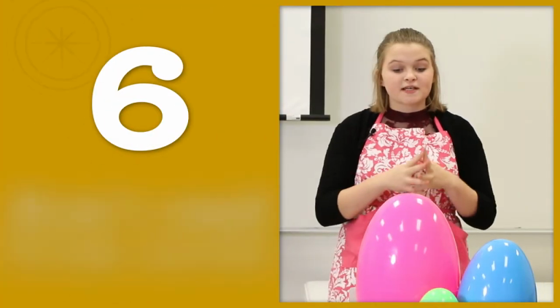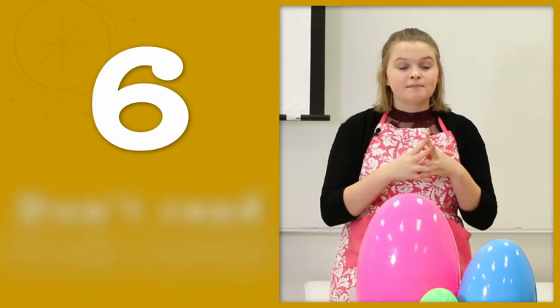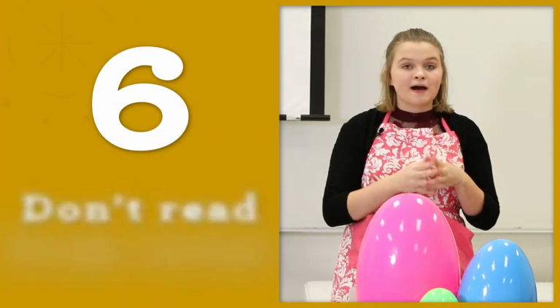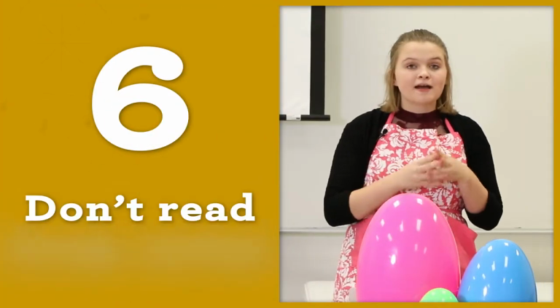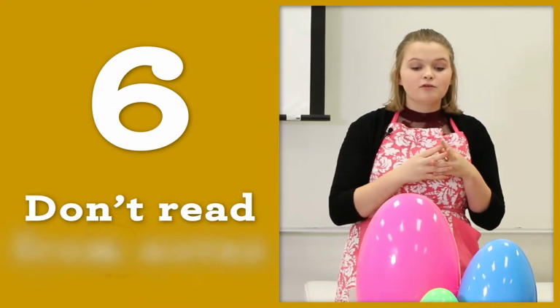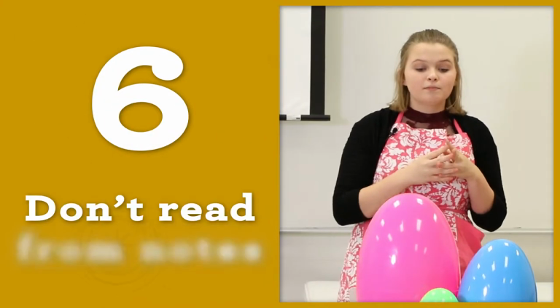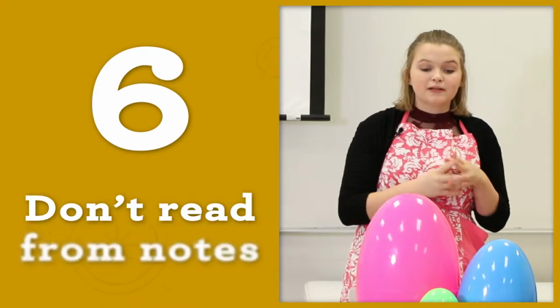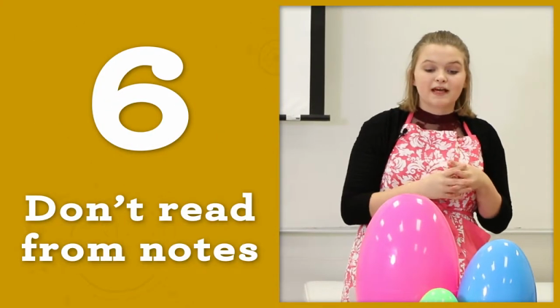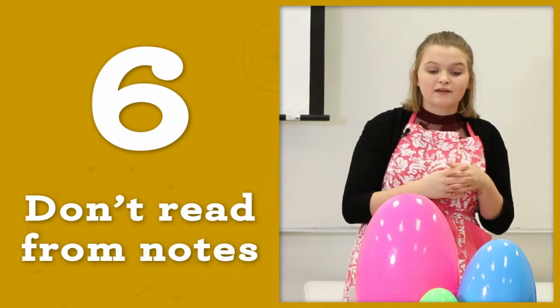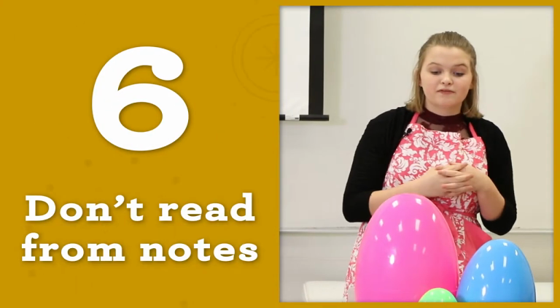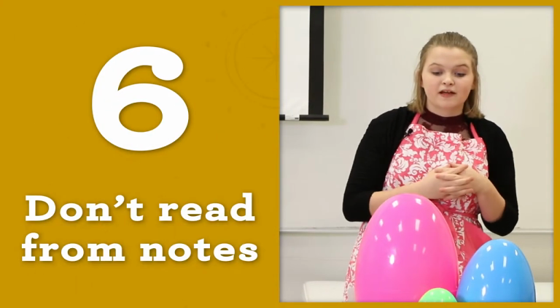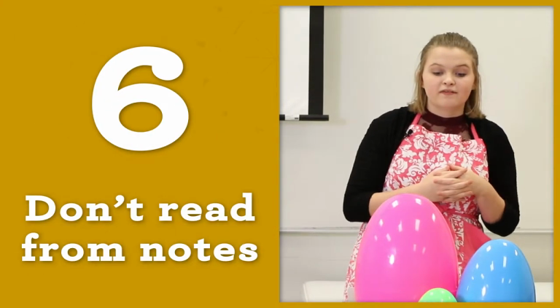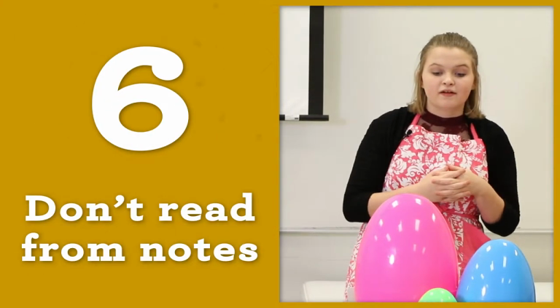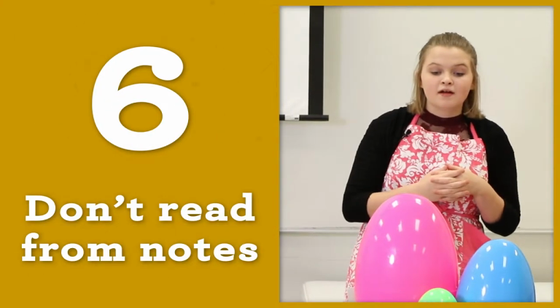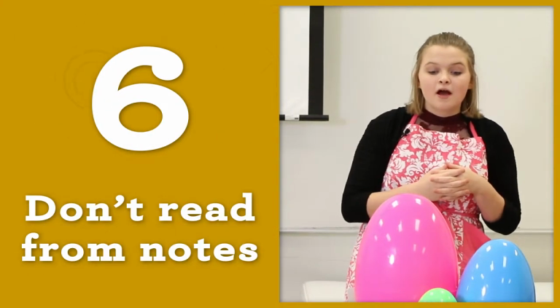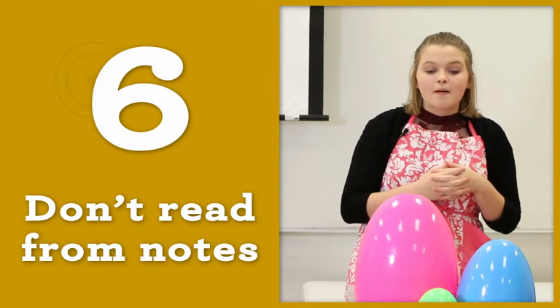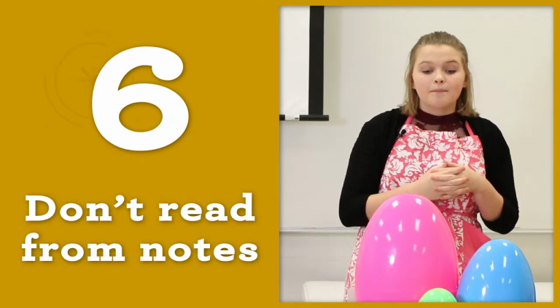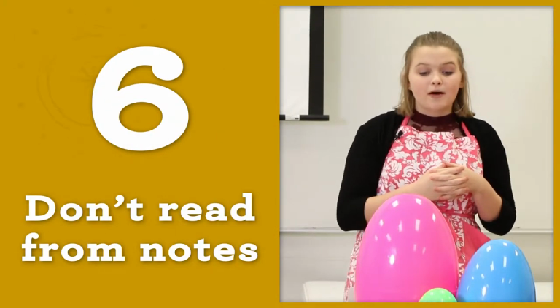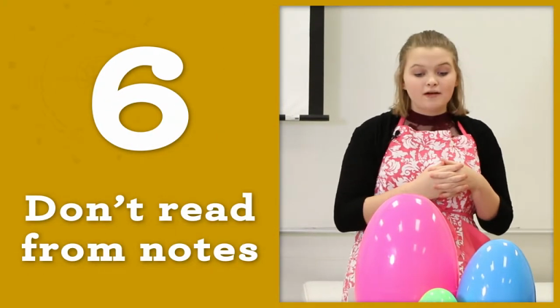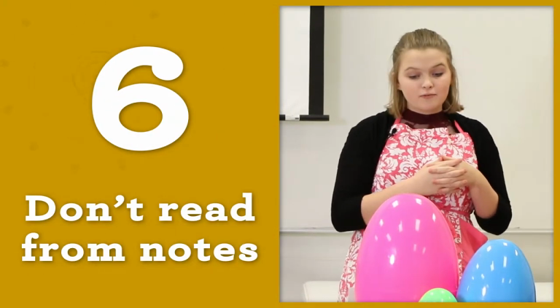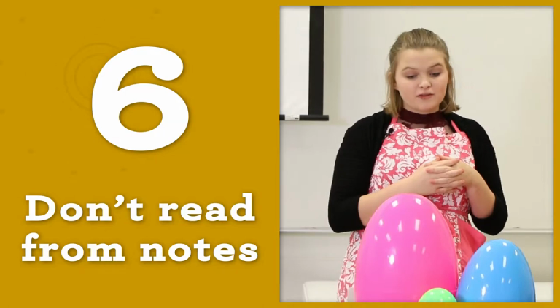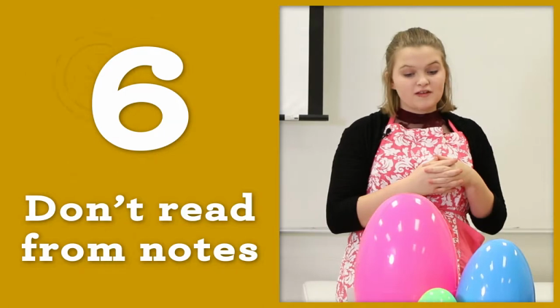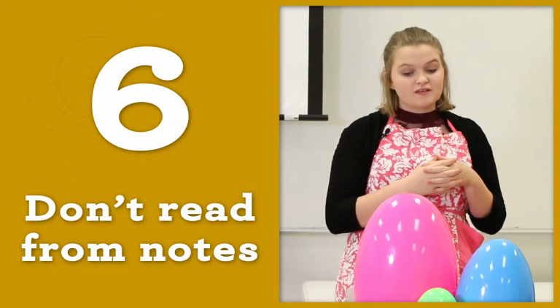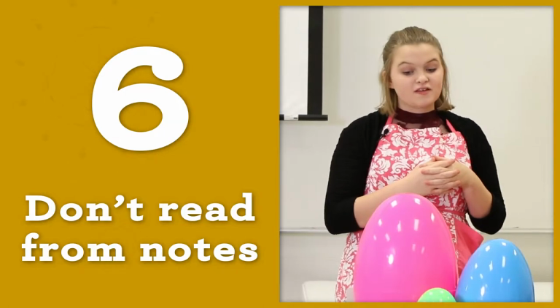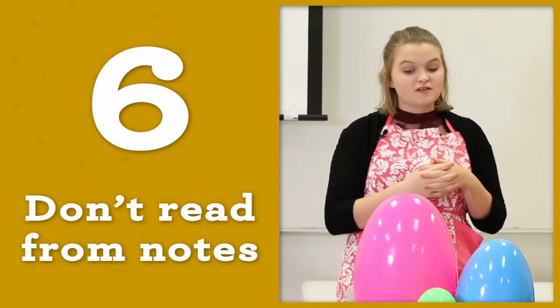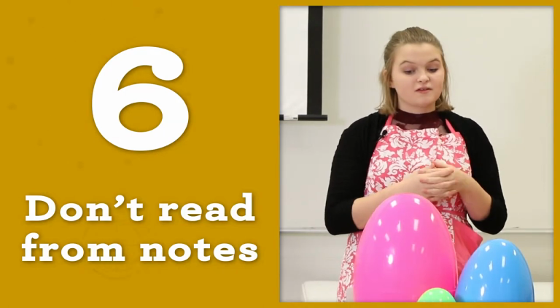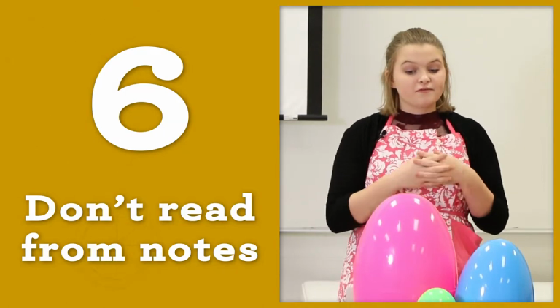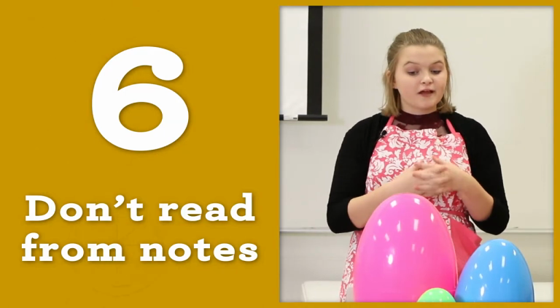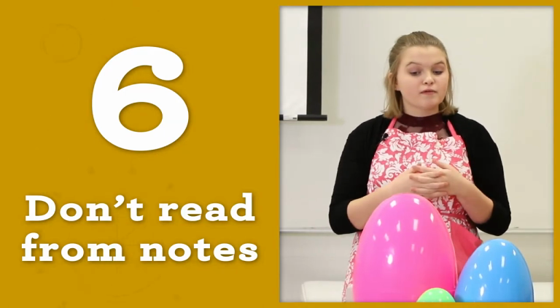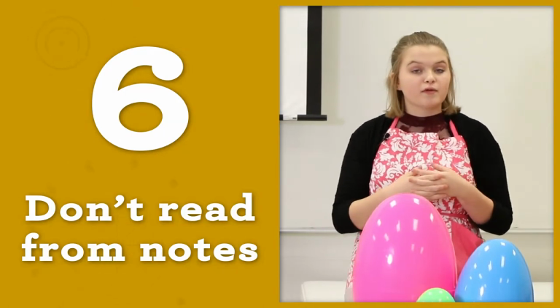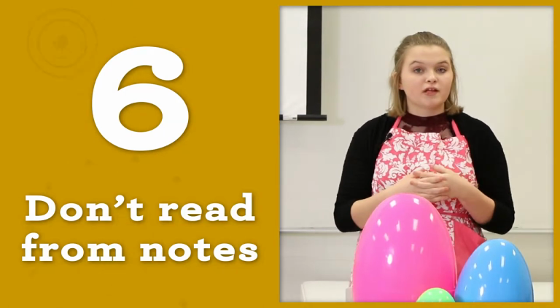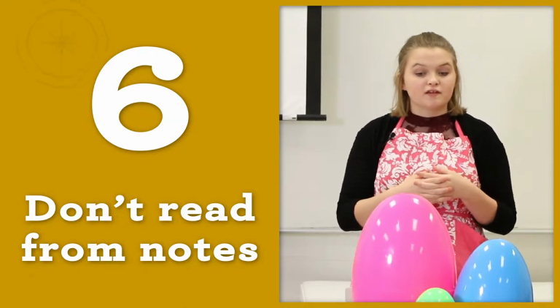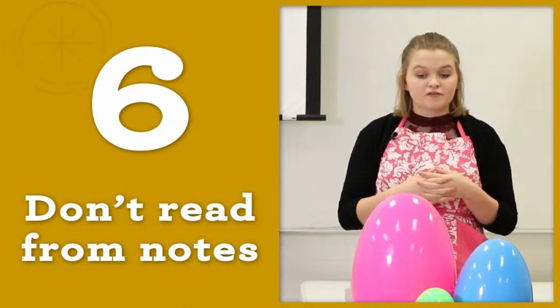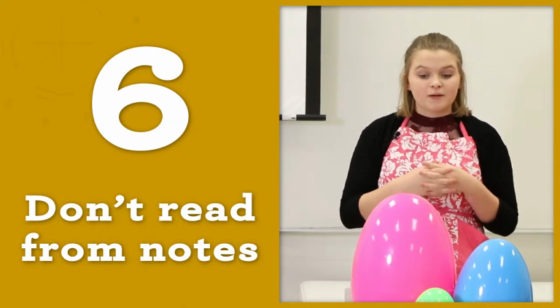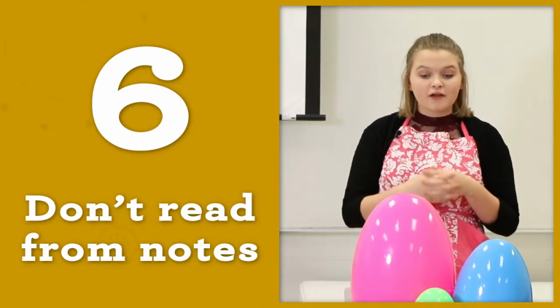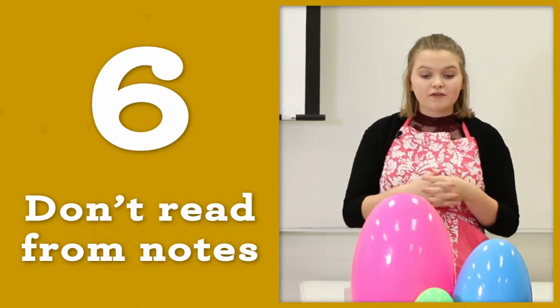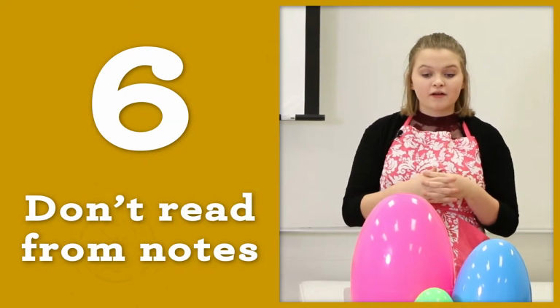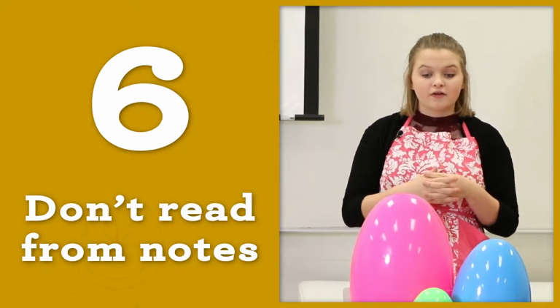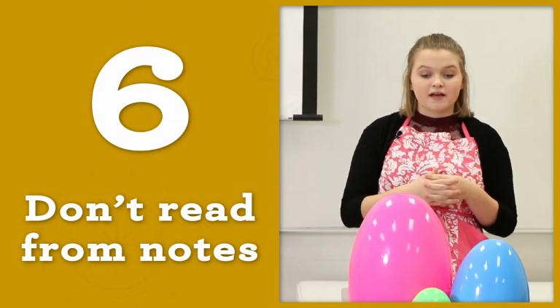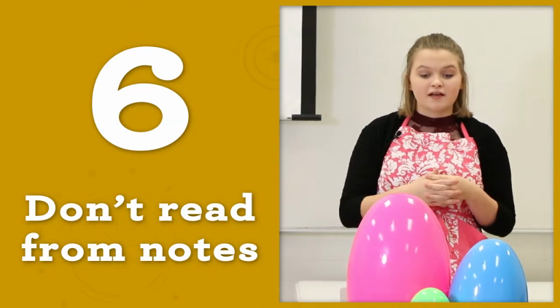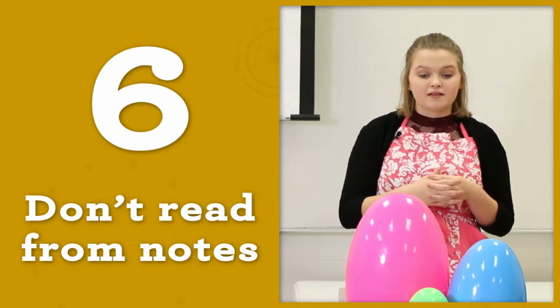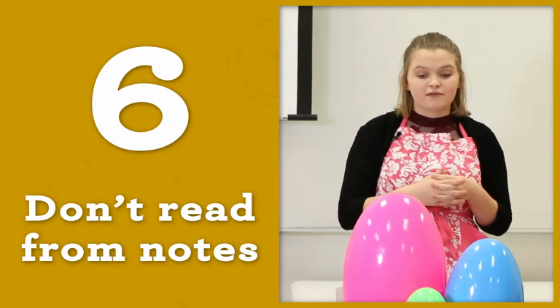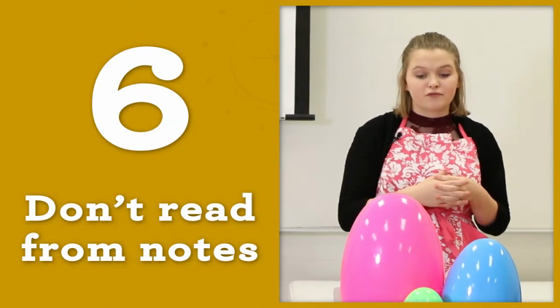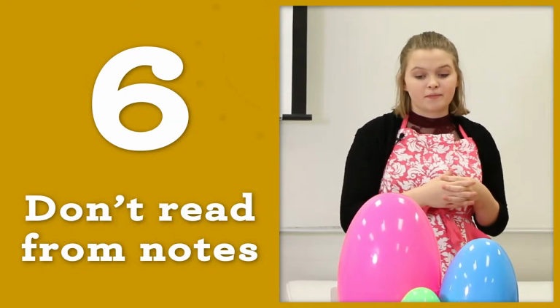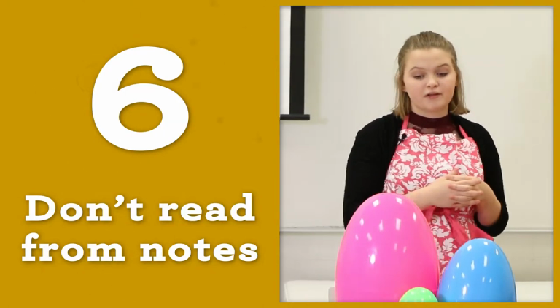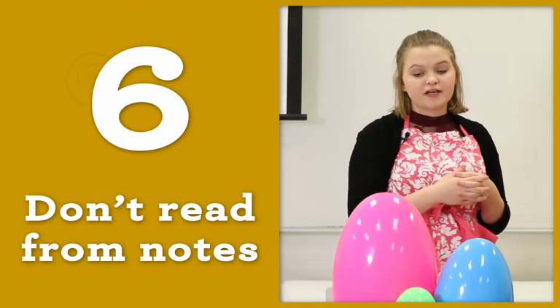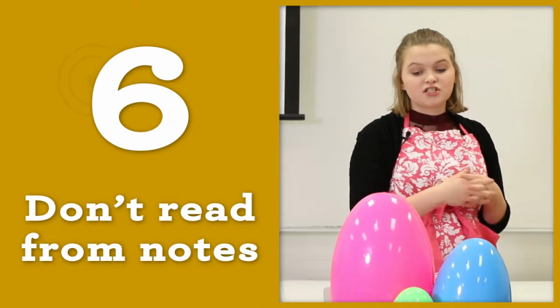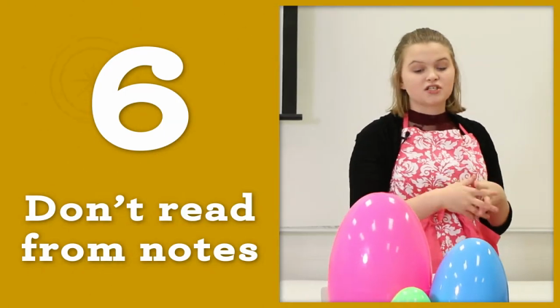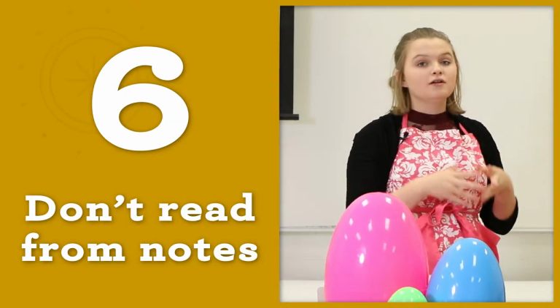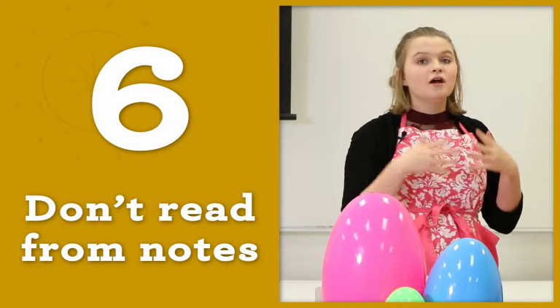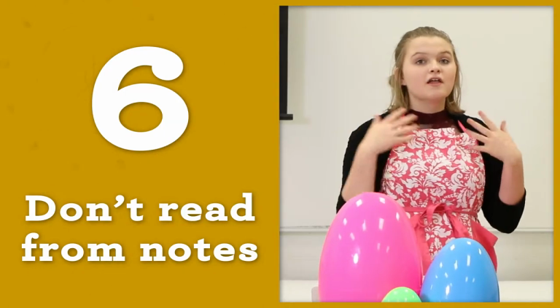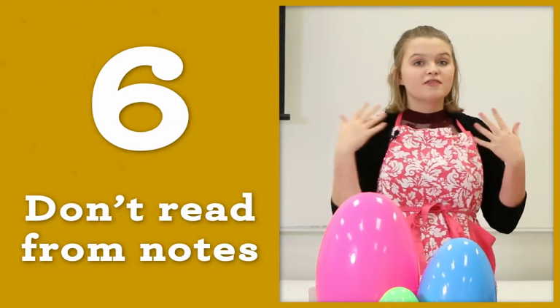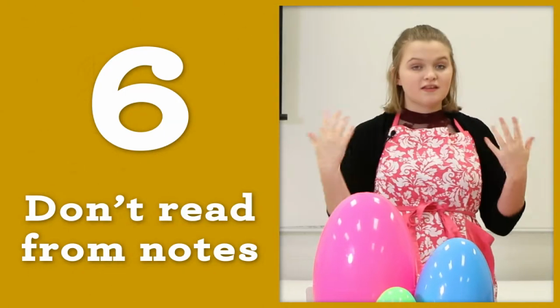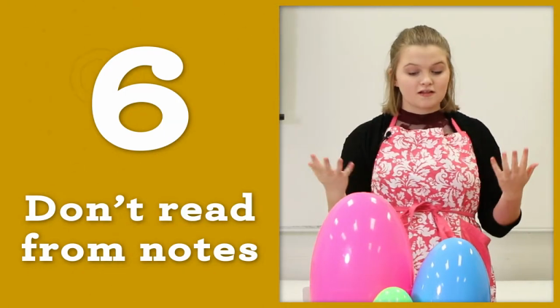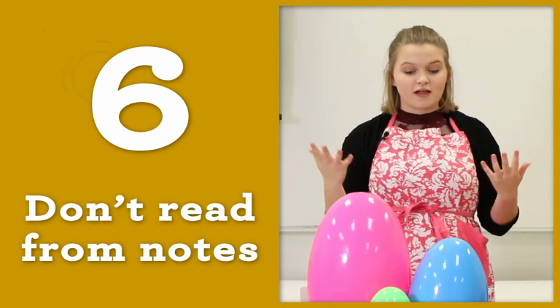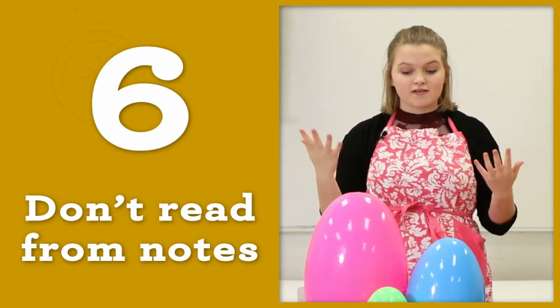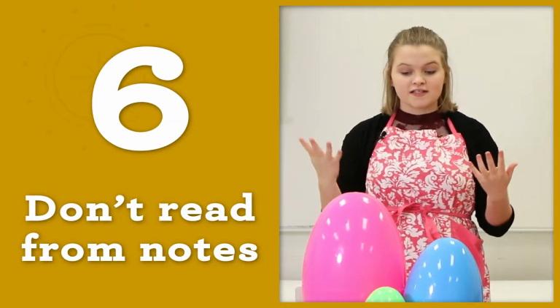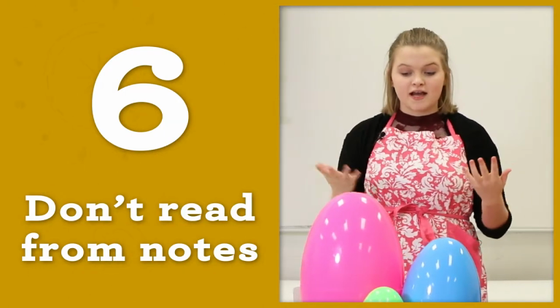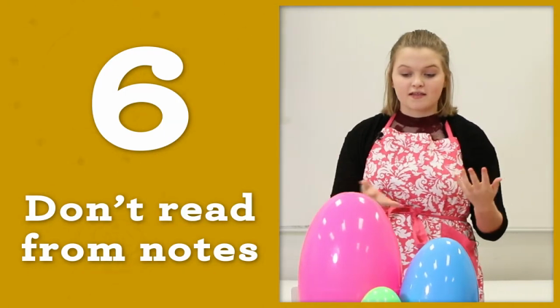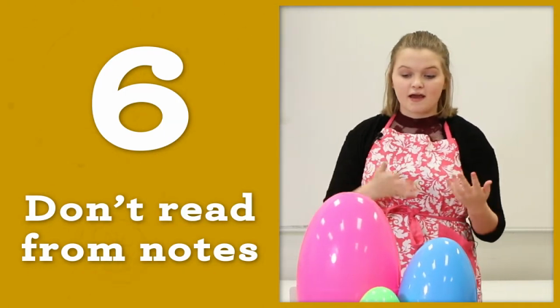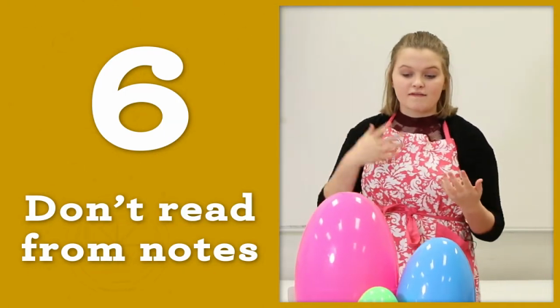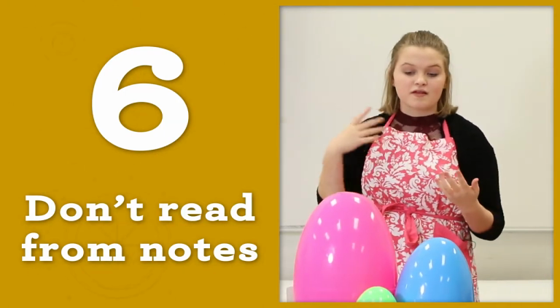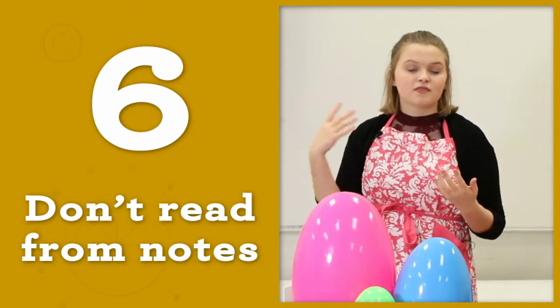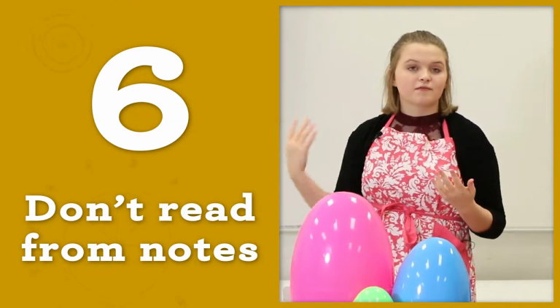Don't just read from your notes. You can use your notes for reference, but look up and make eye contact with your audience throughout the entire demonstration.